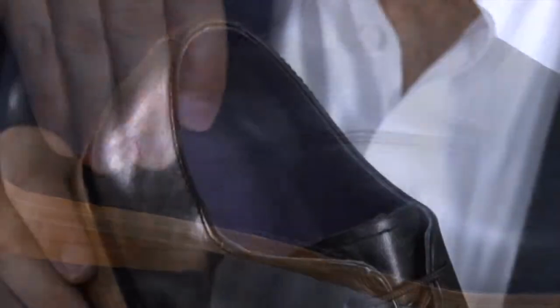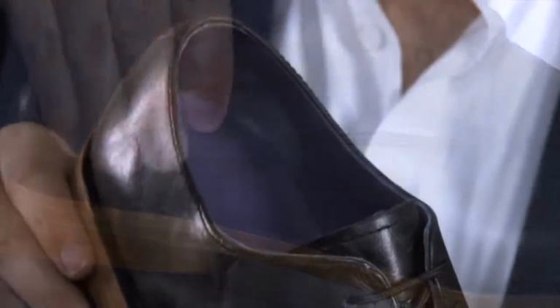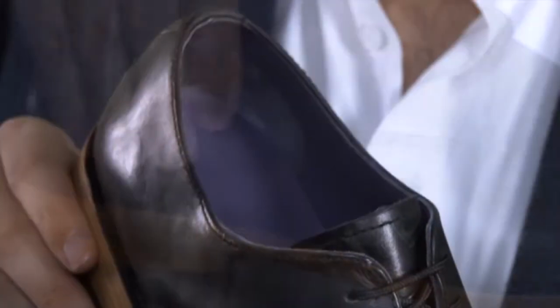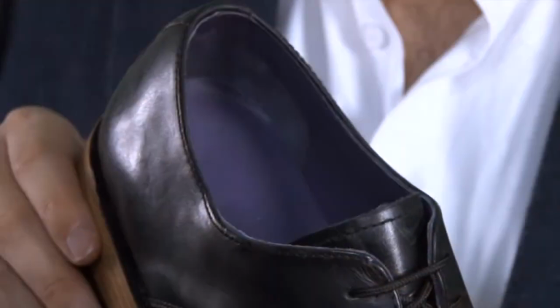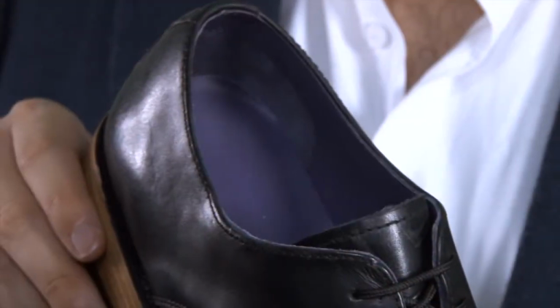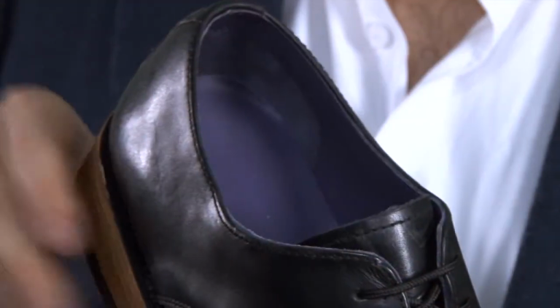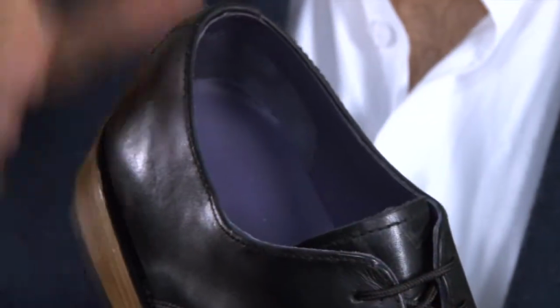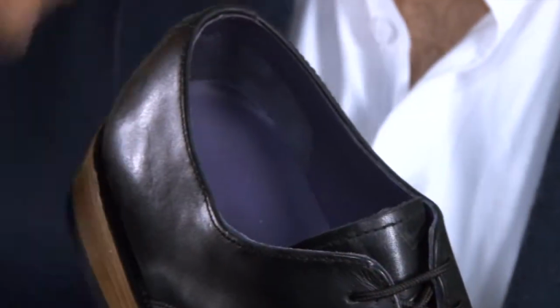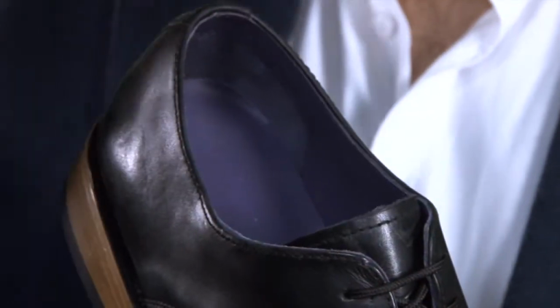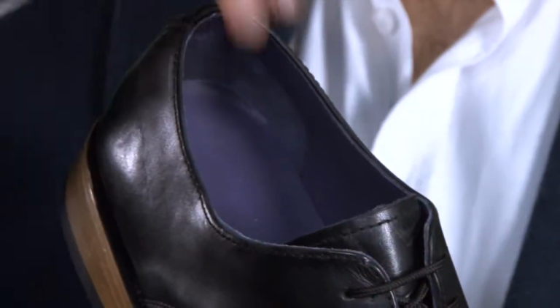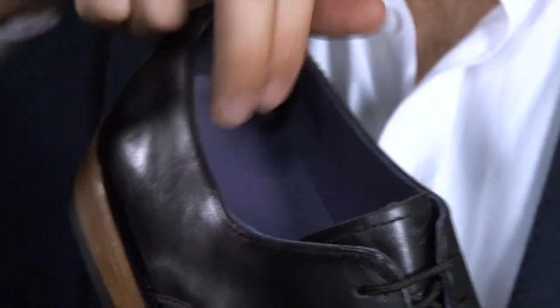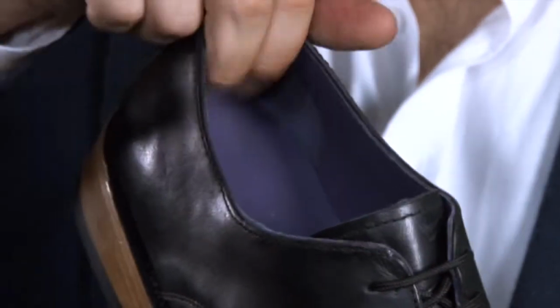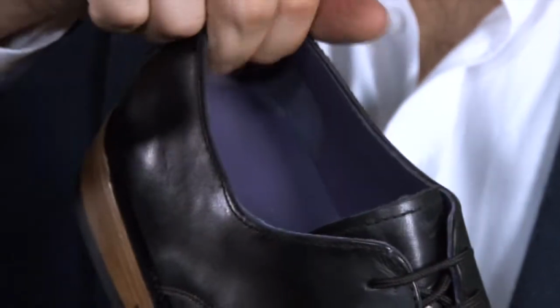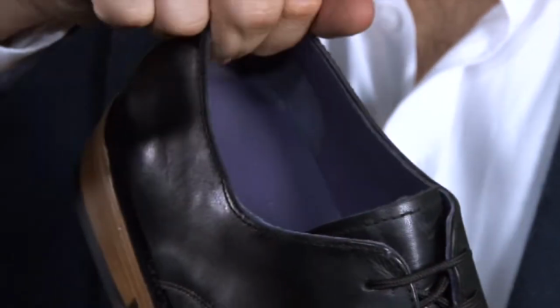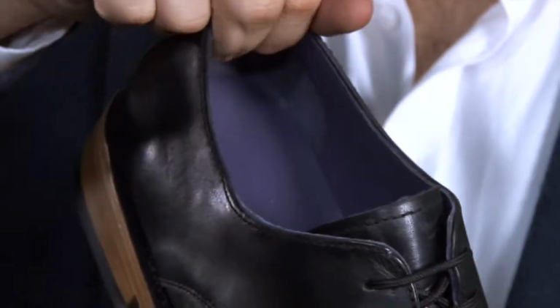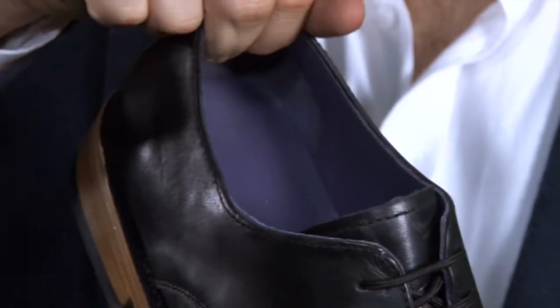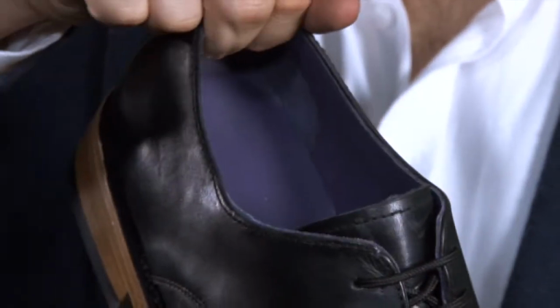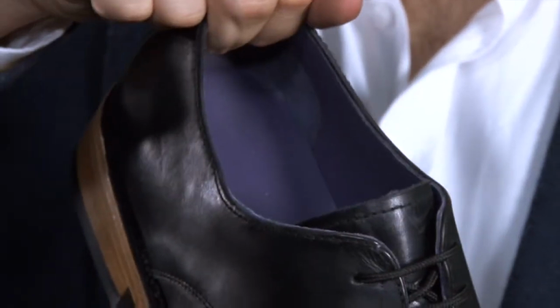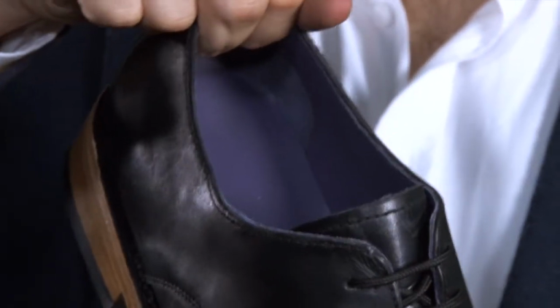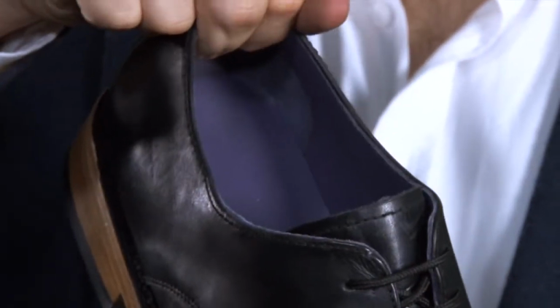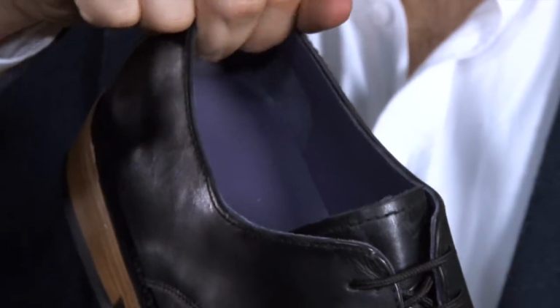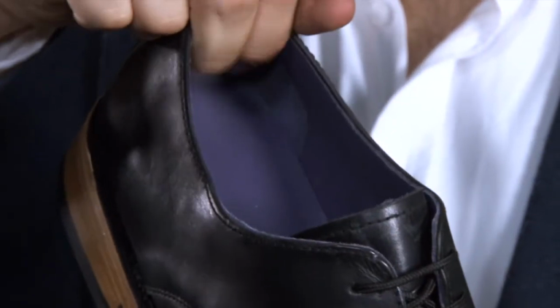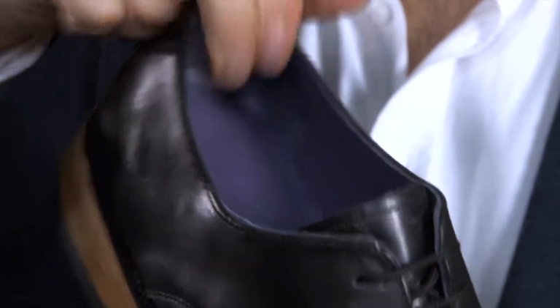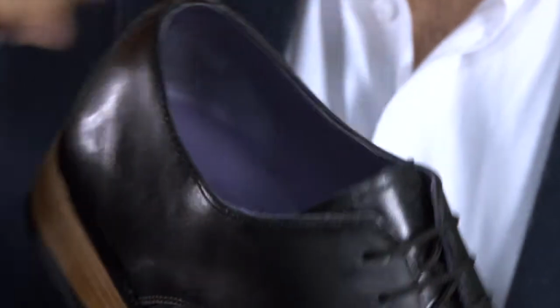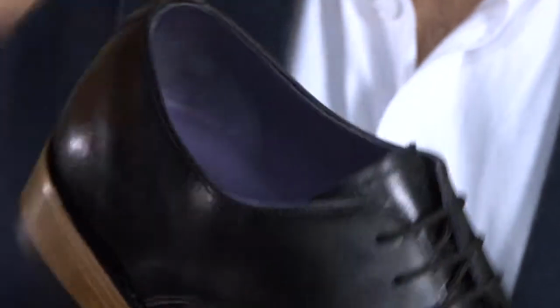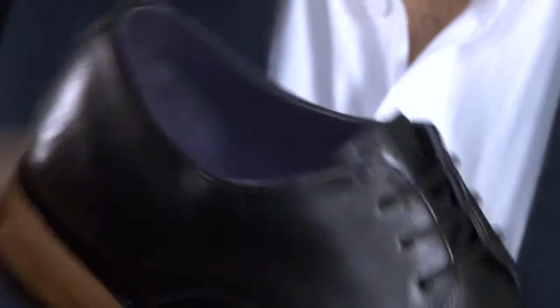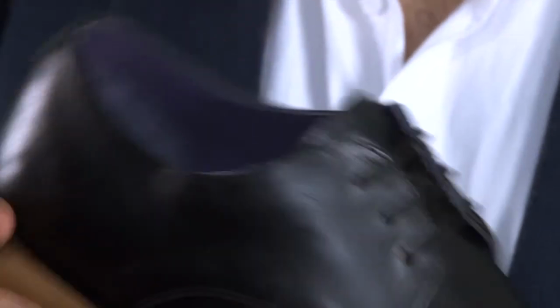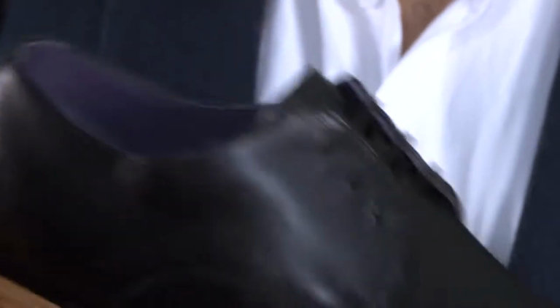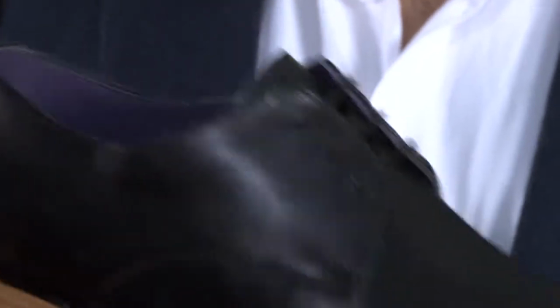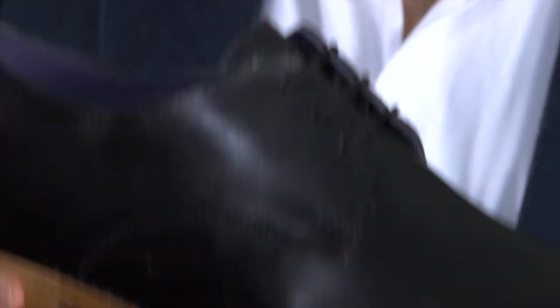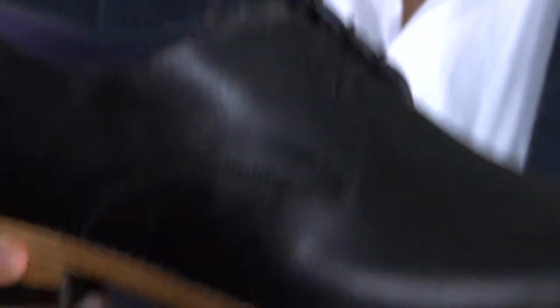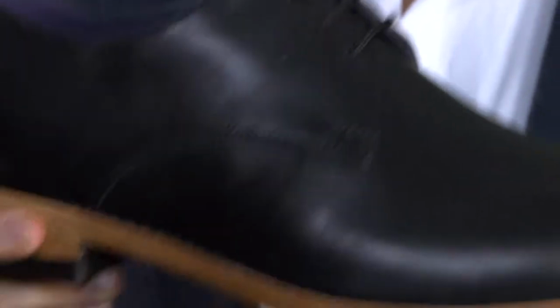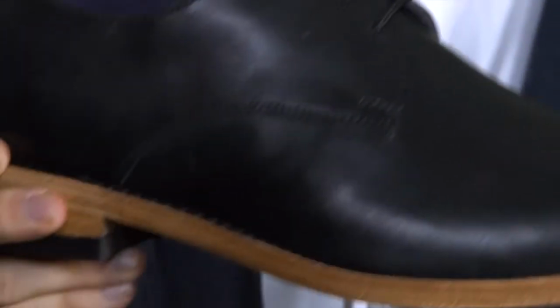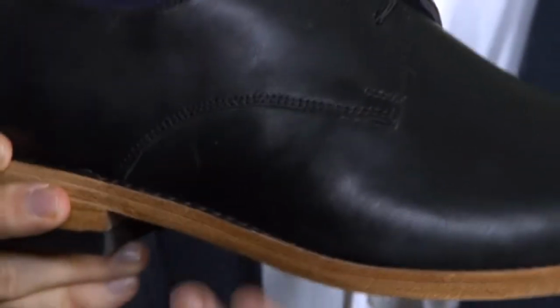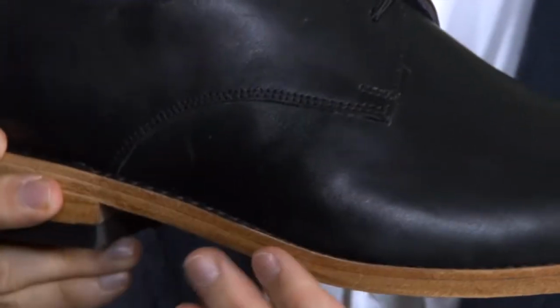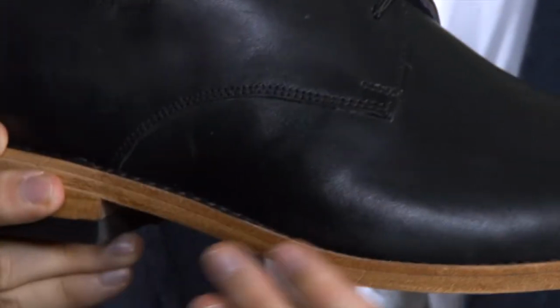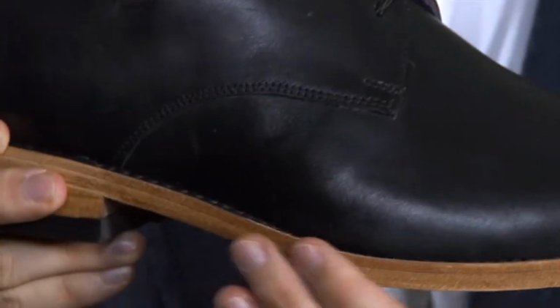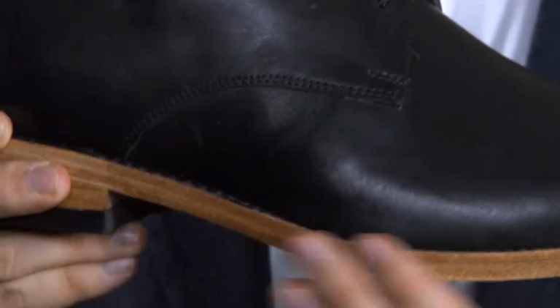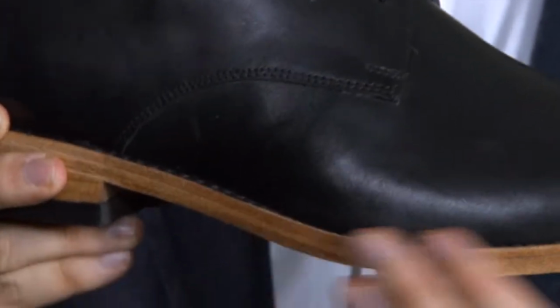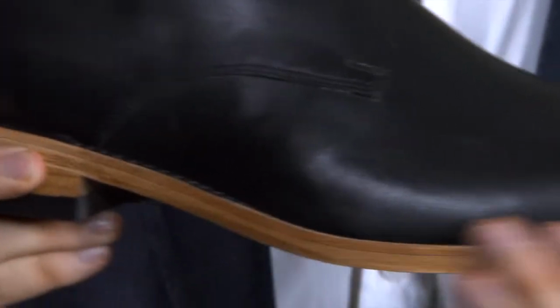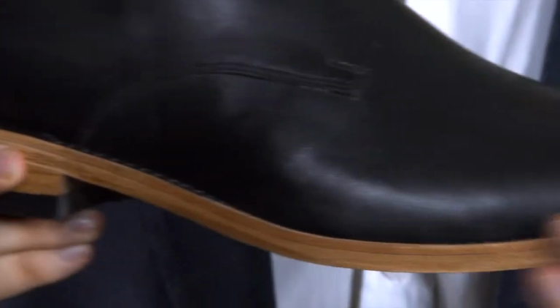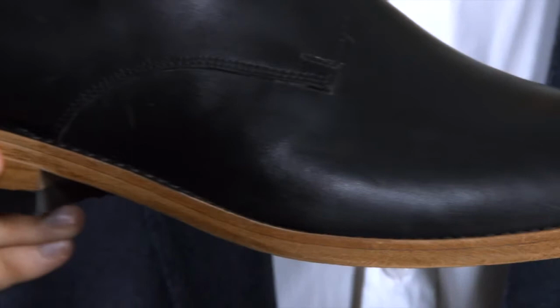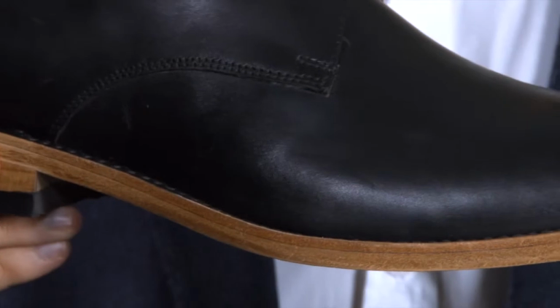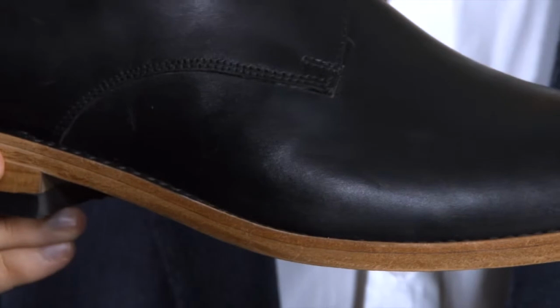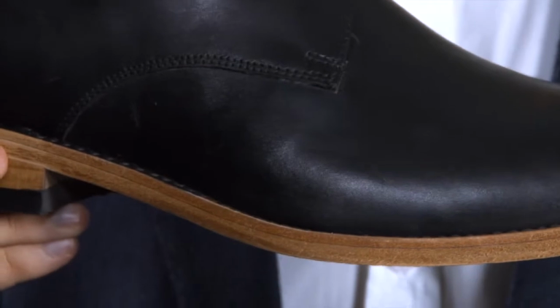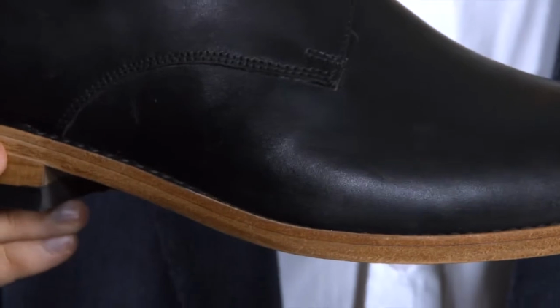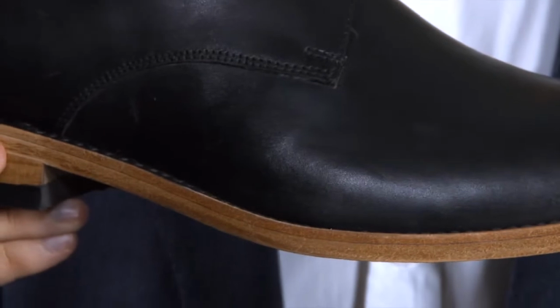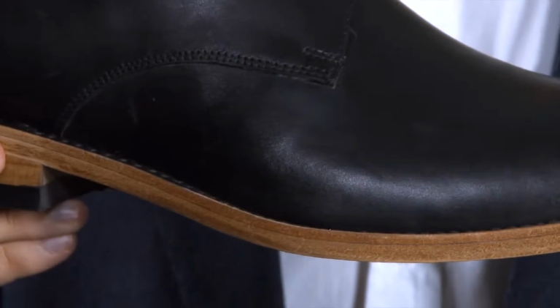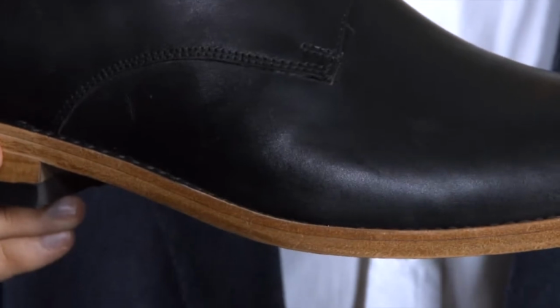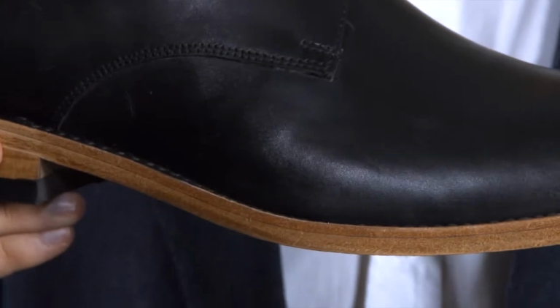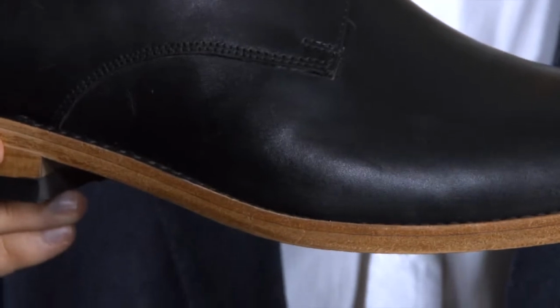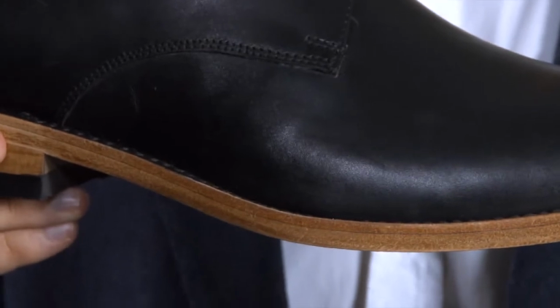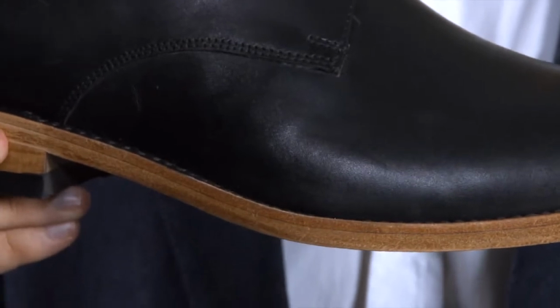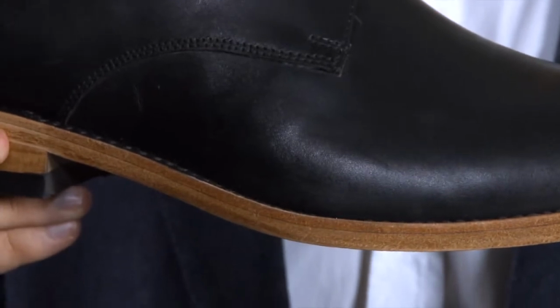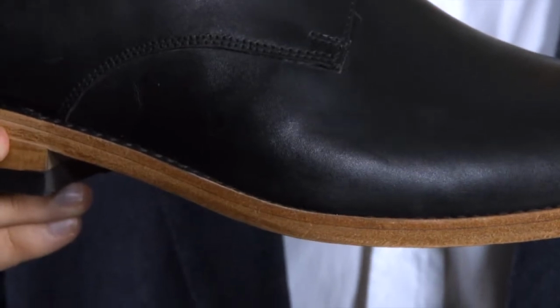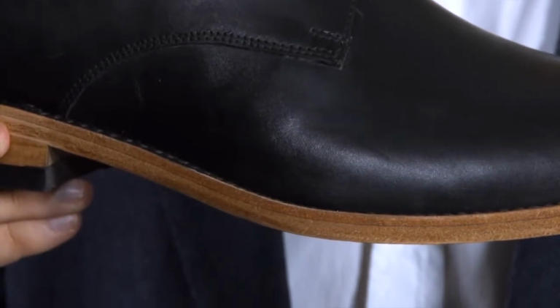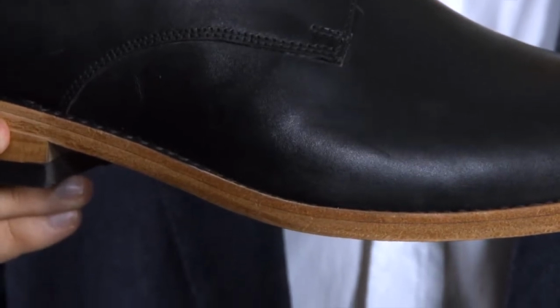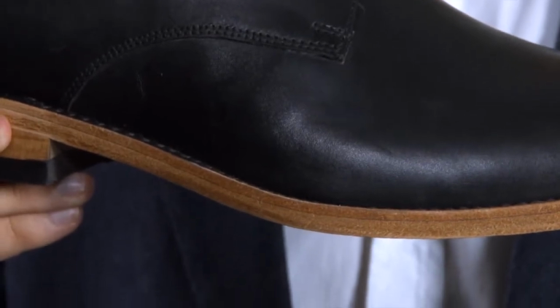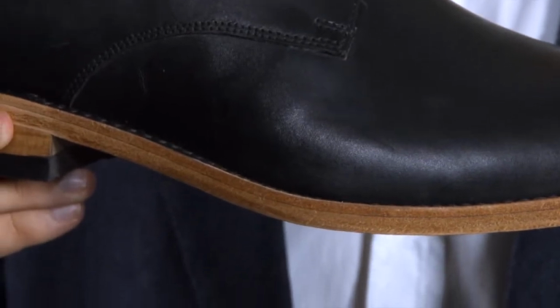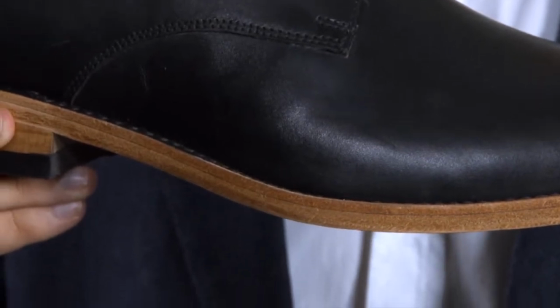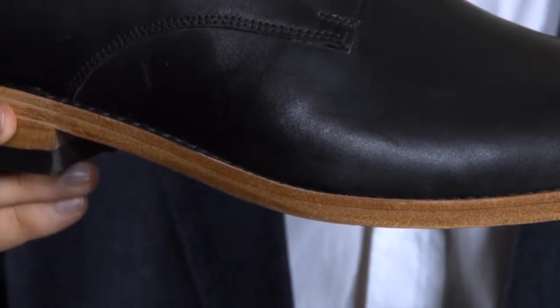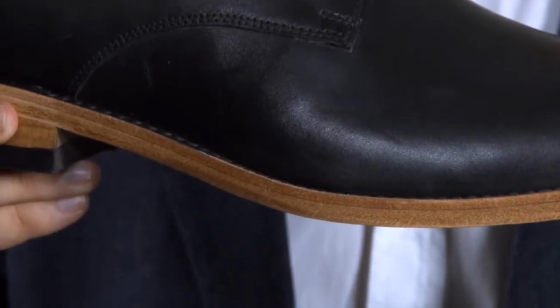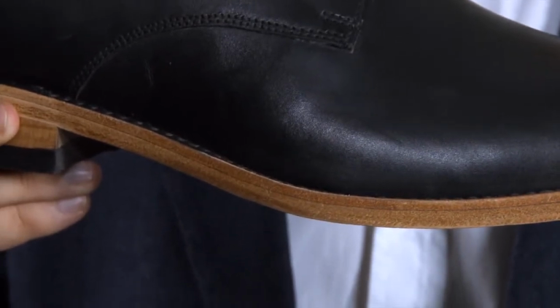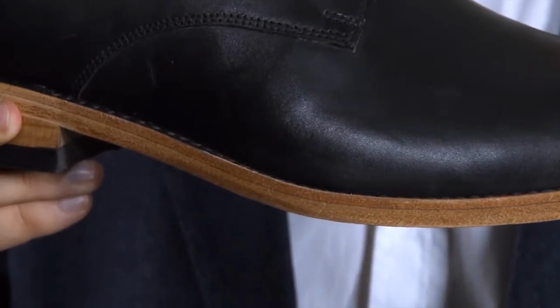The shoe features a stylish purple leather lining and a contrast sole. It will keep its good looks for years to come.